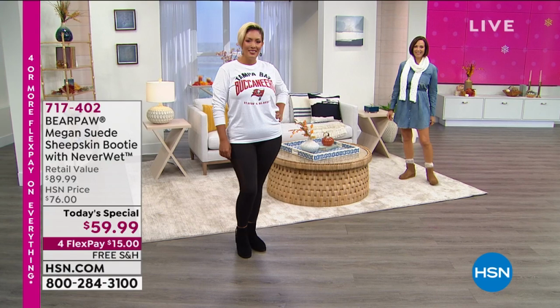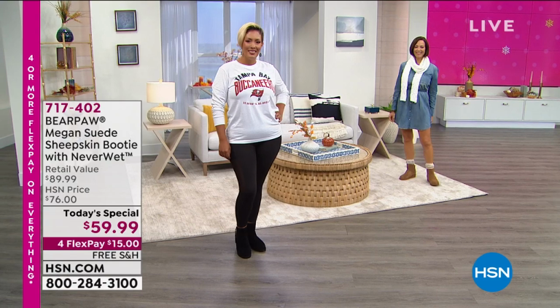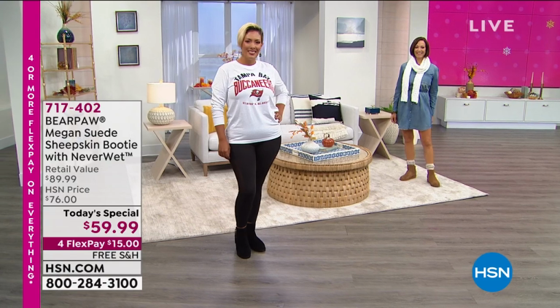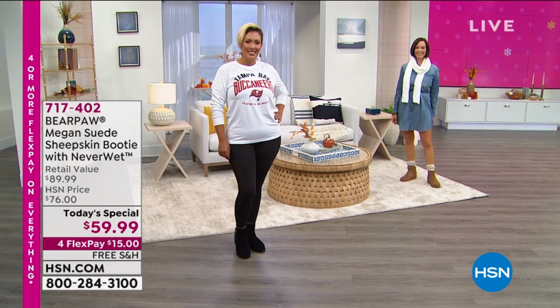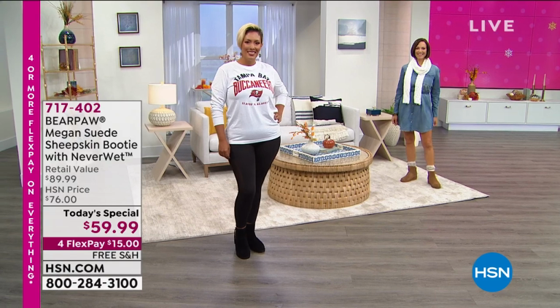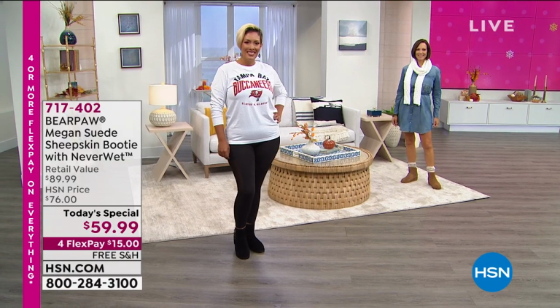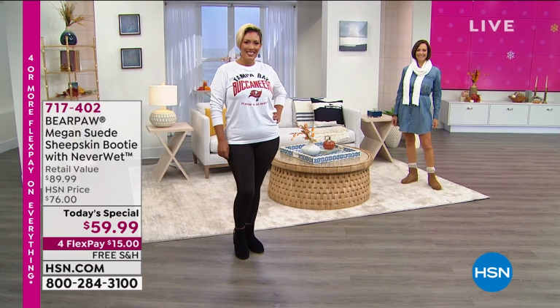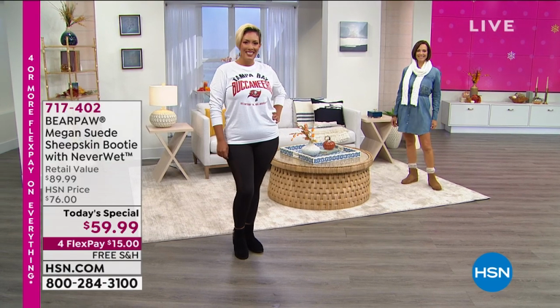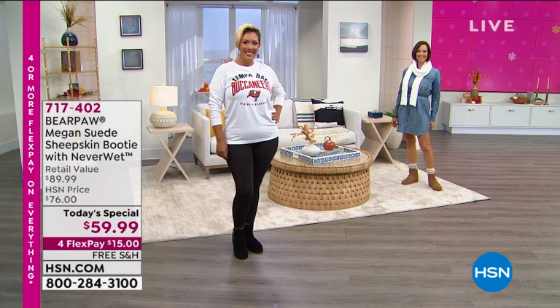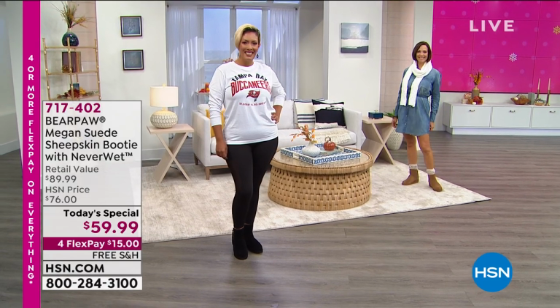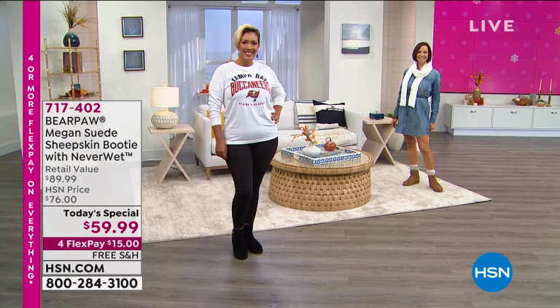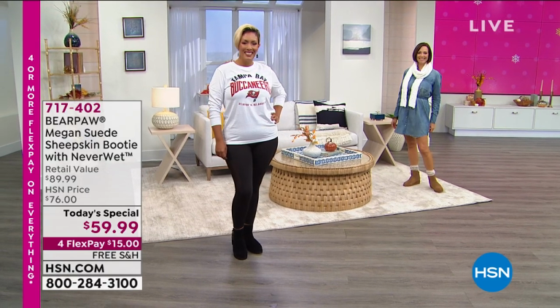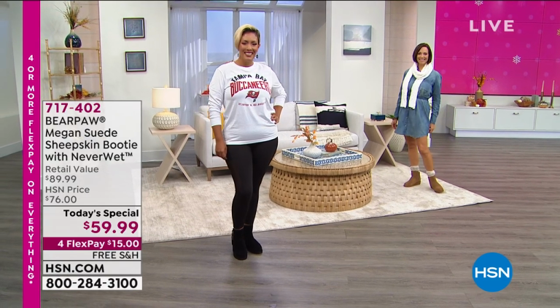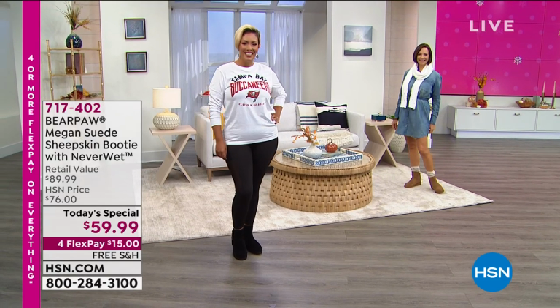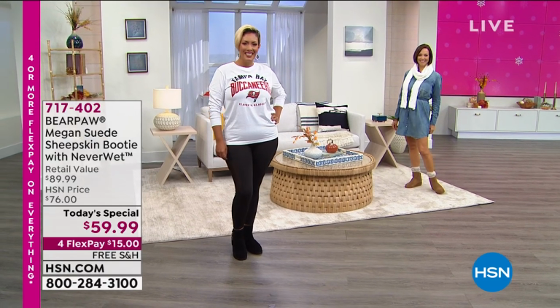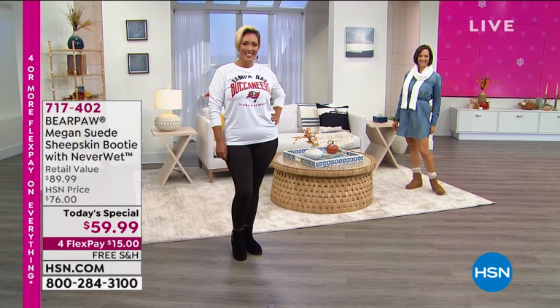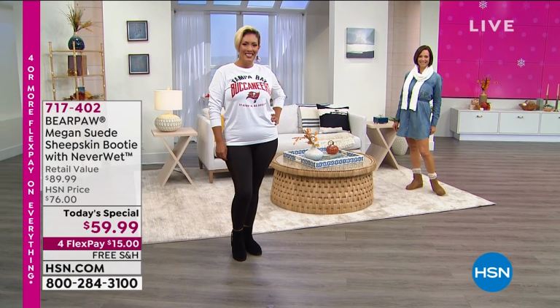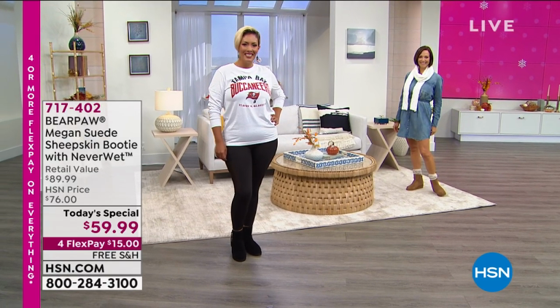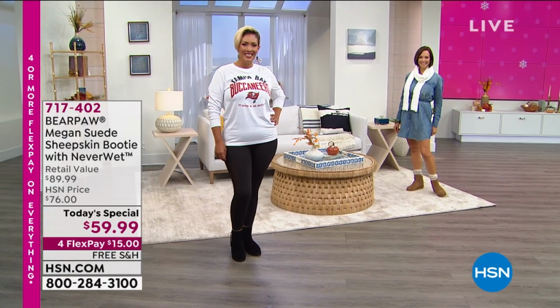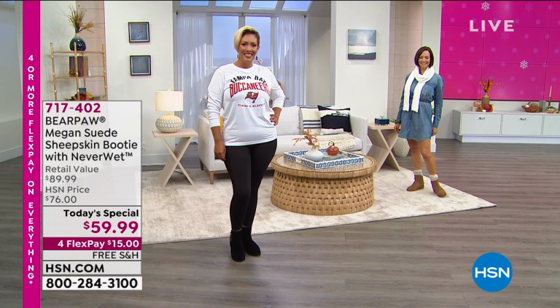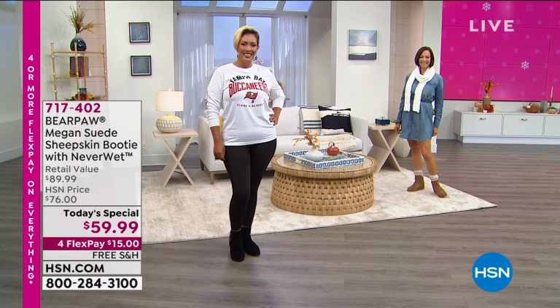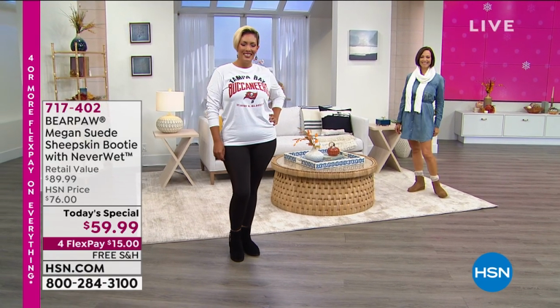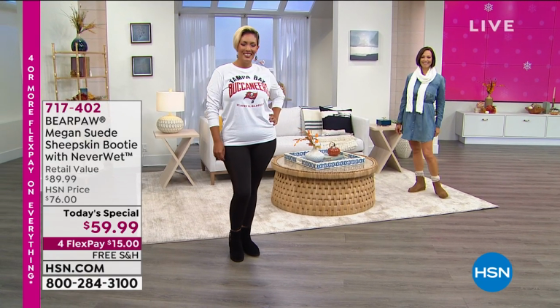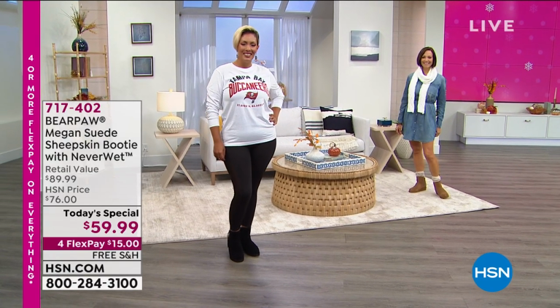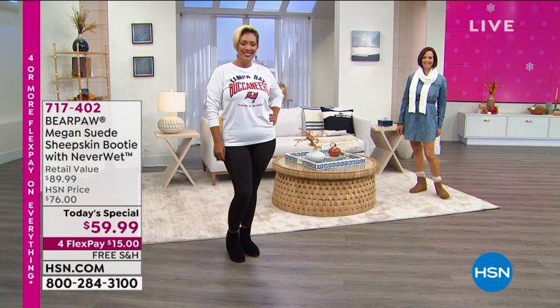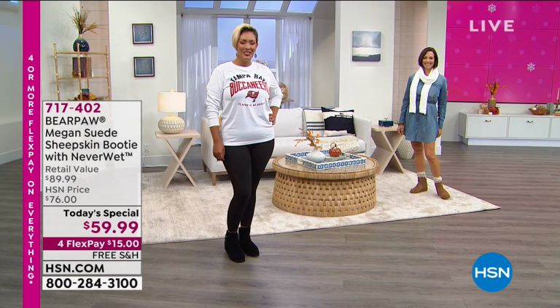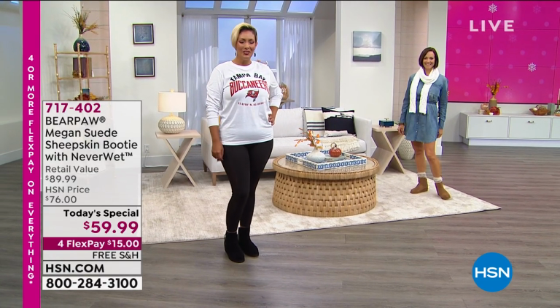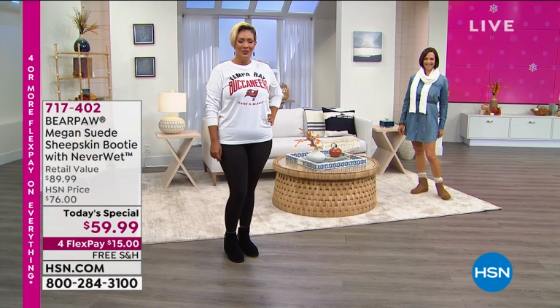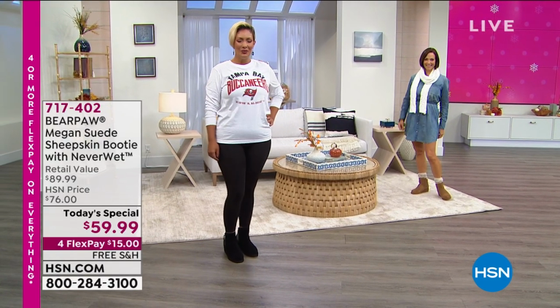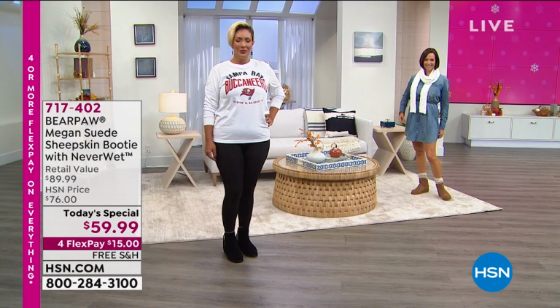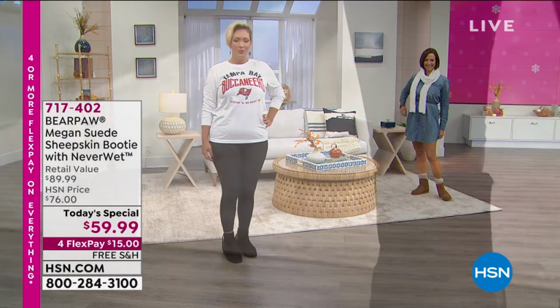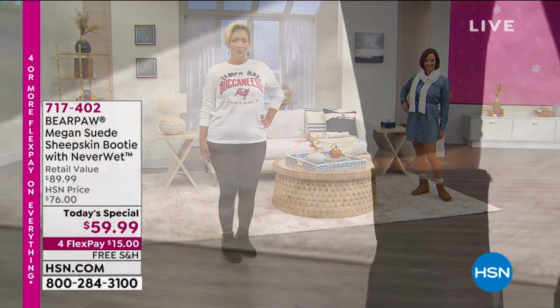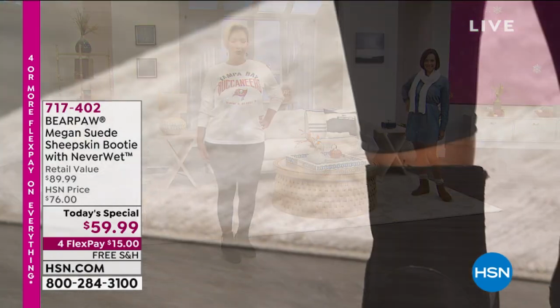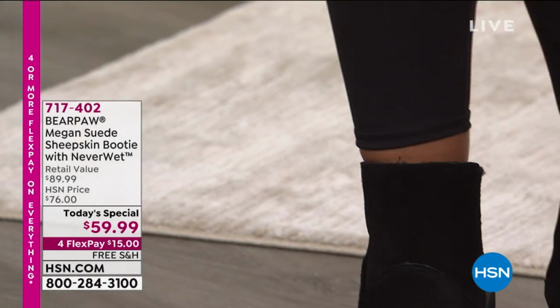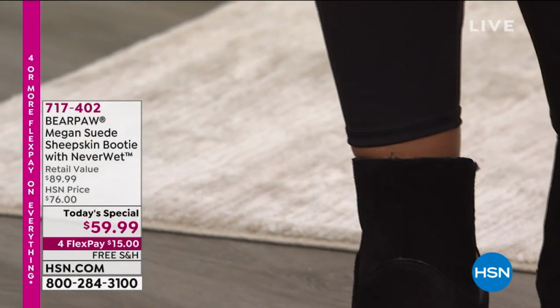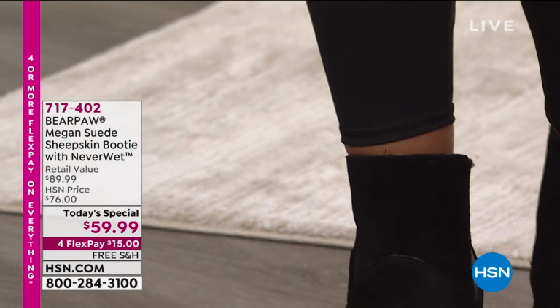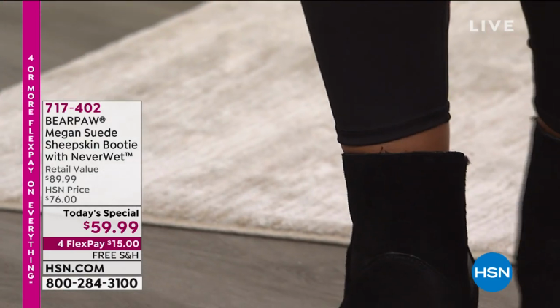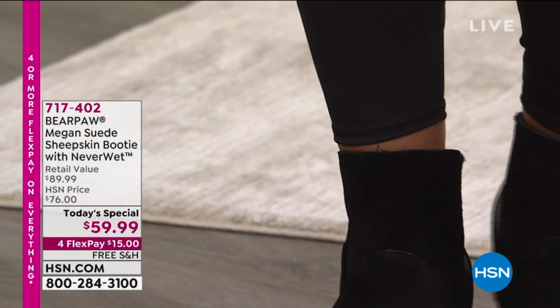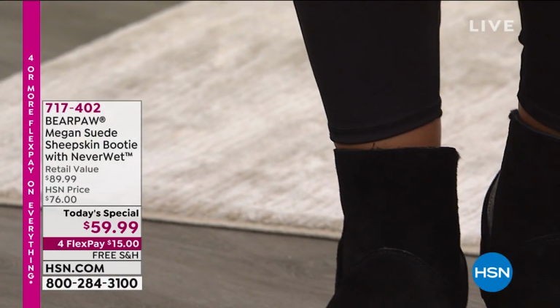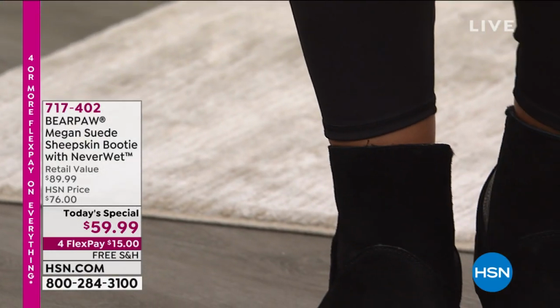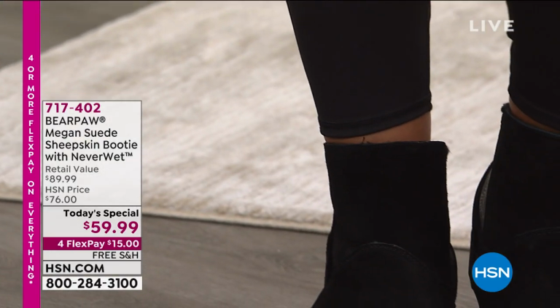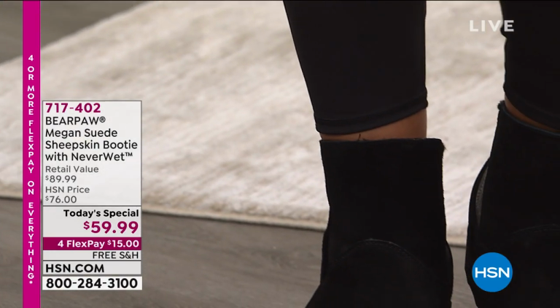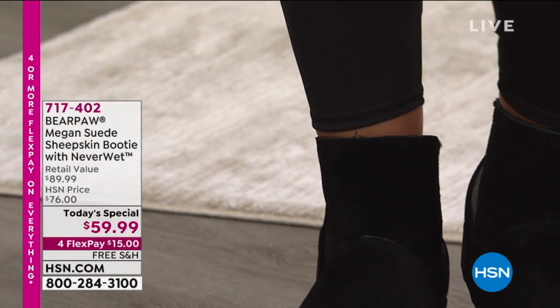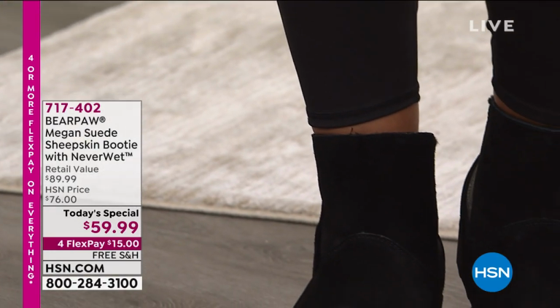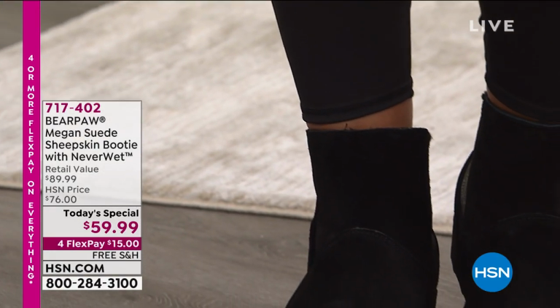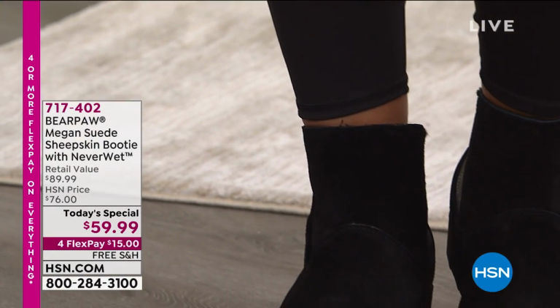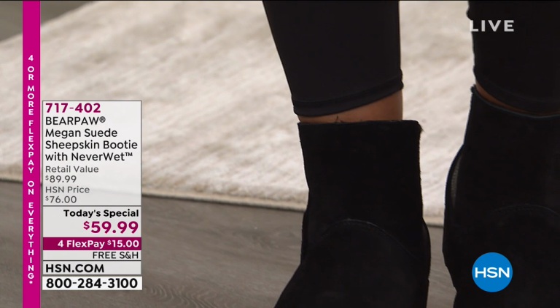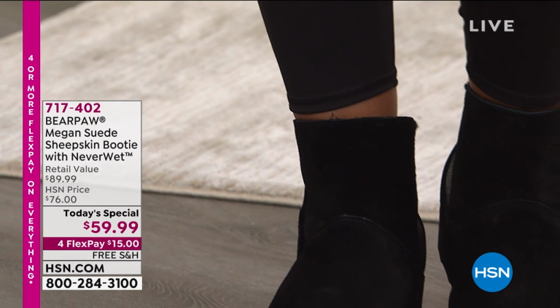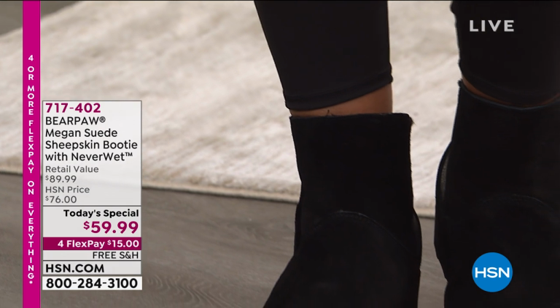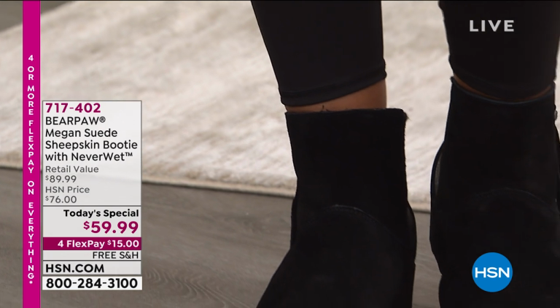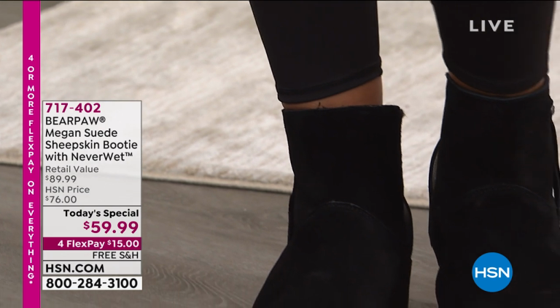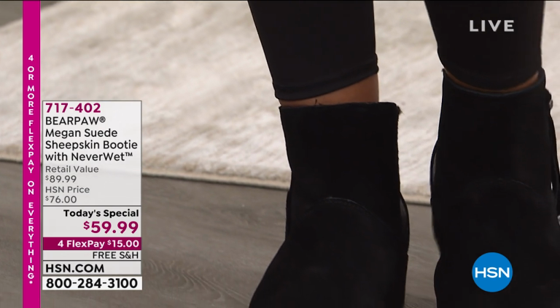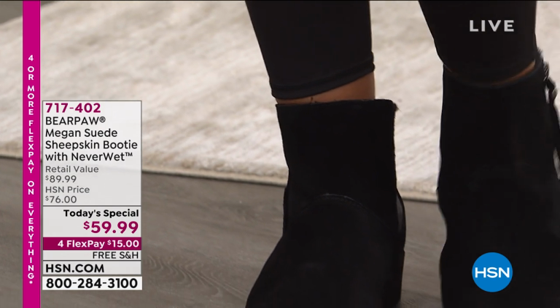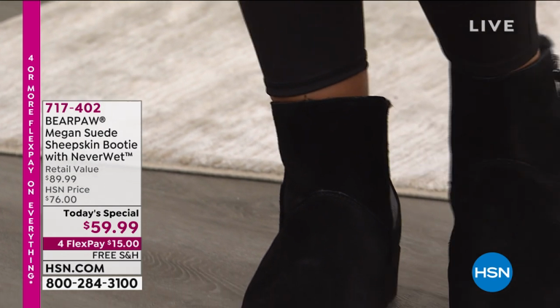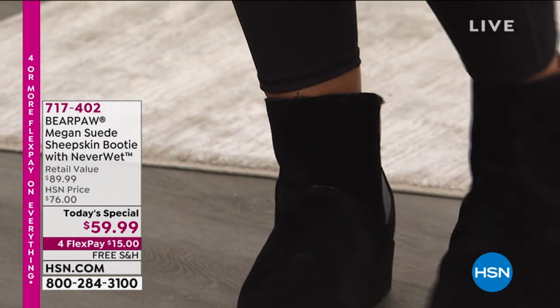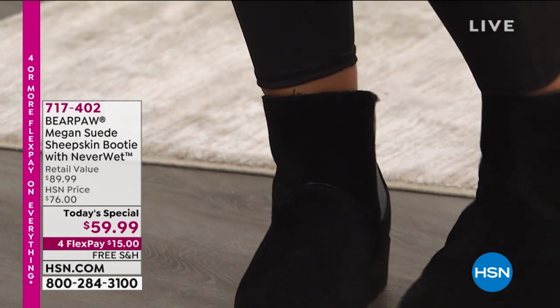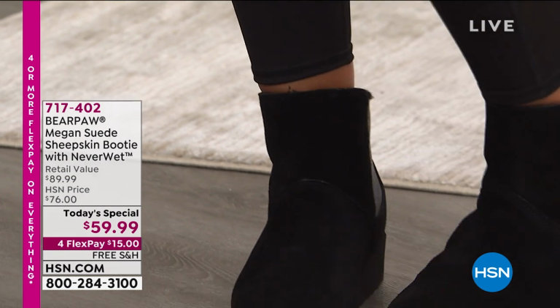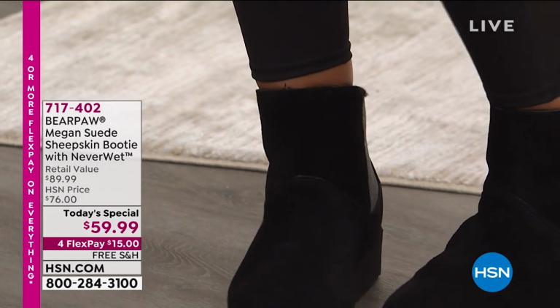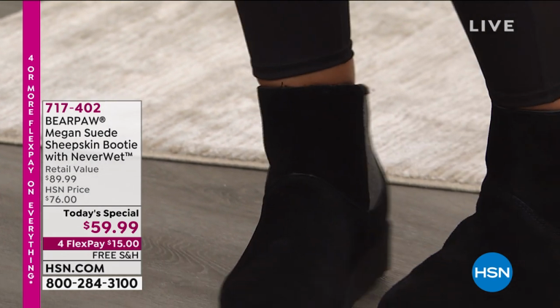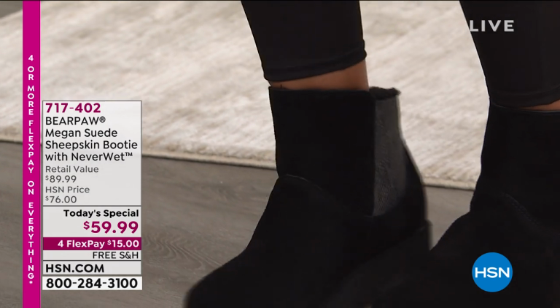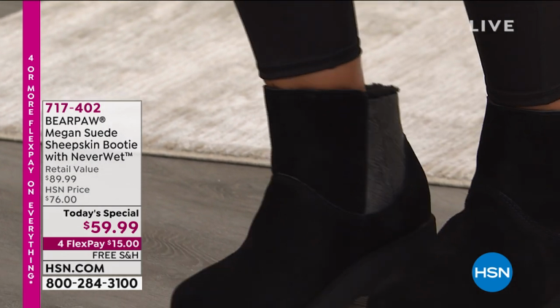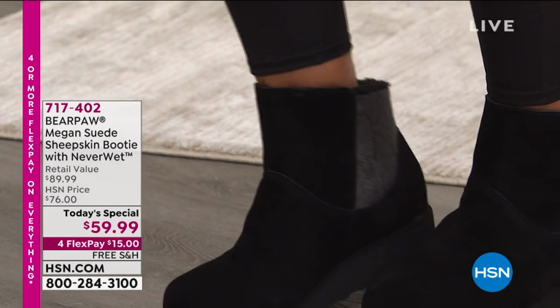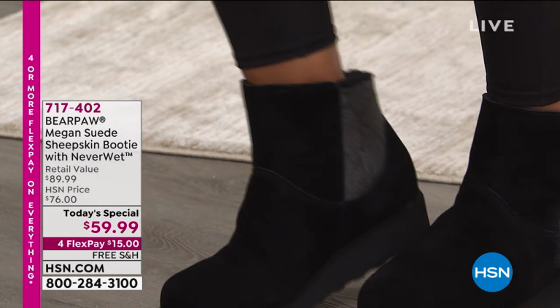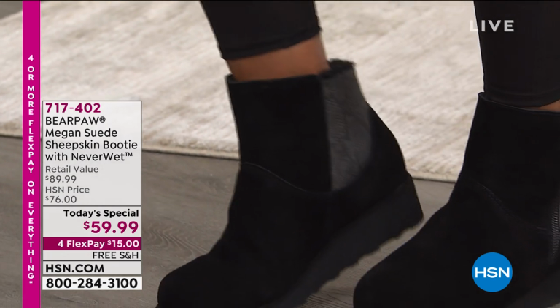So happy to see Bear Paw back. If you've been shopping with us, you know Bear Paw. Look what we're doing today.